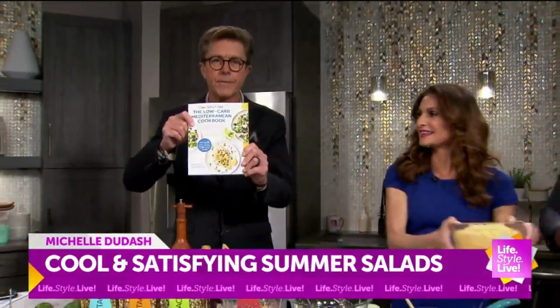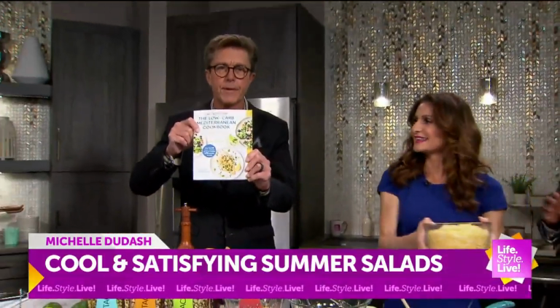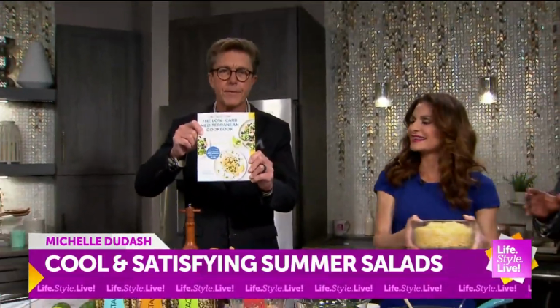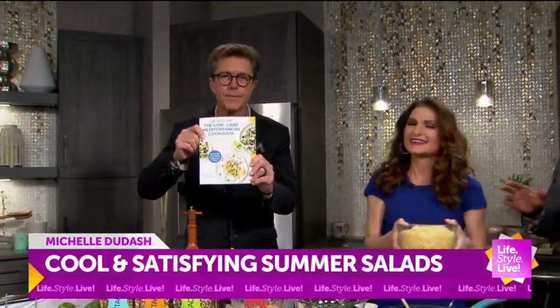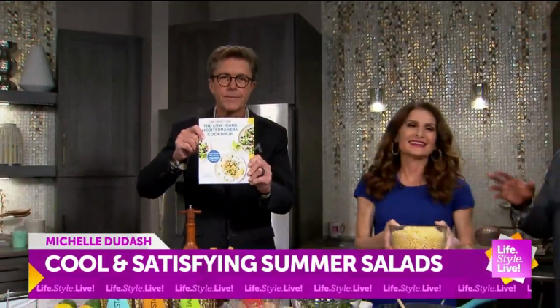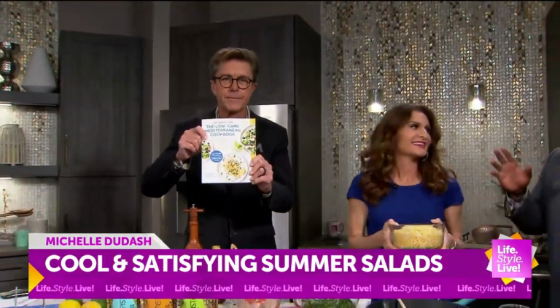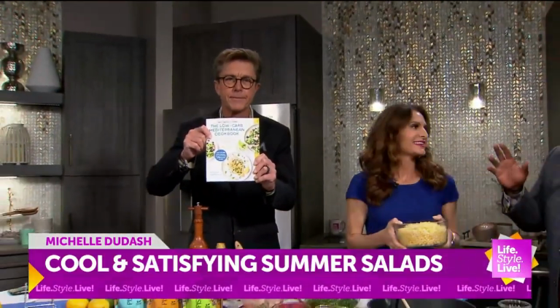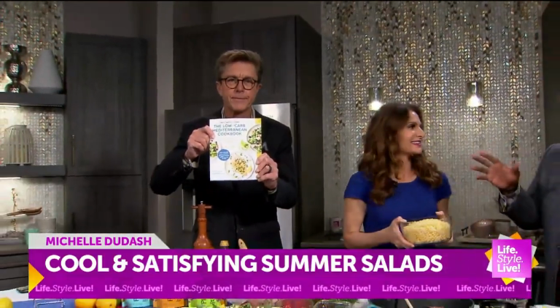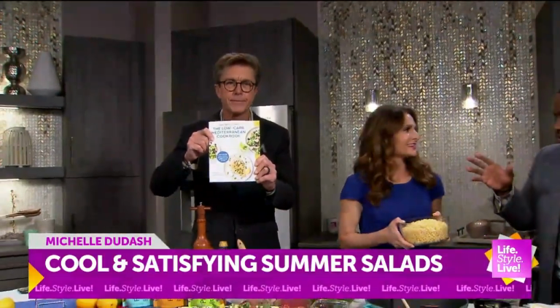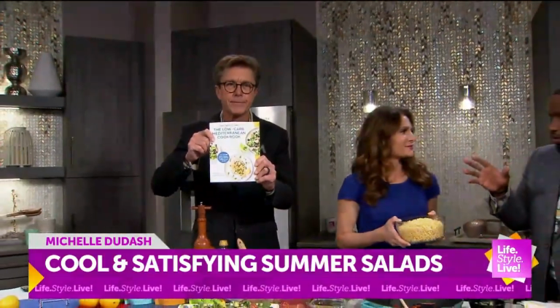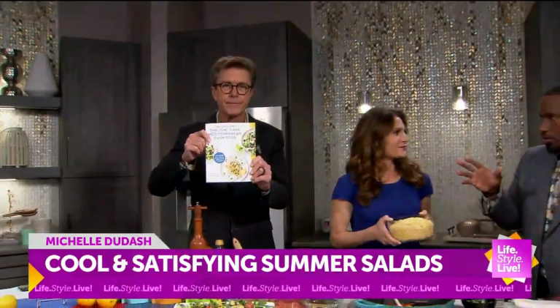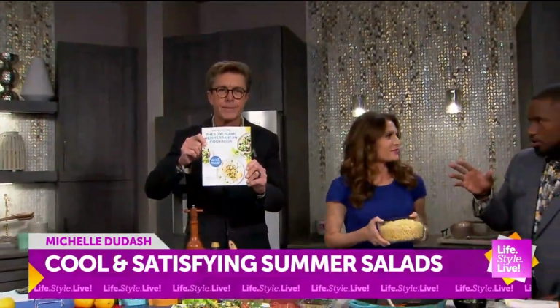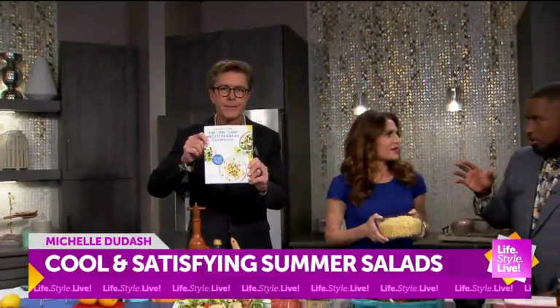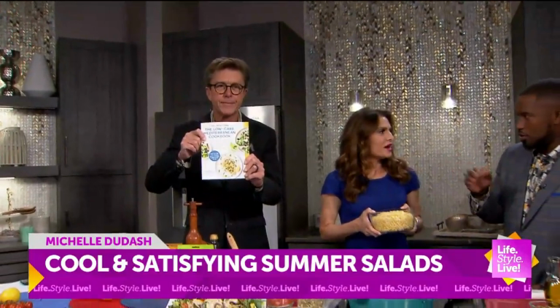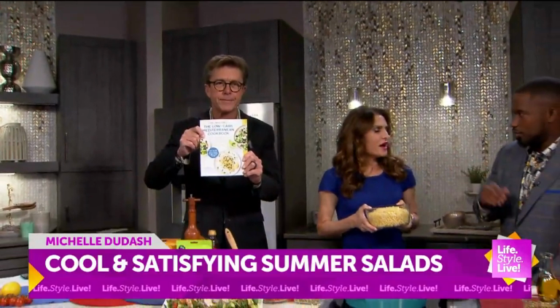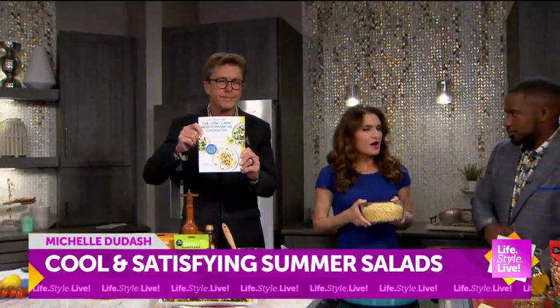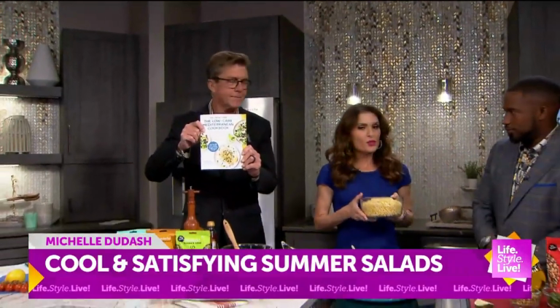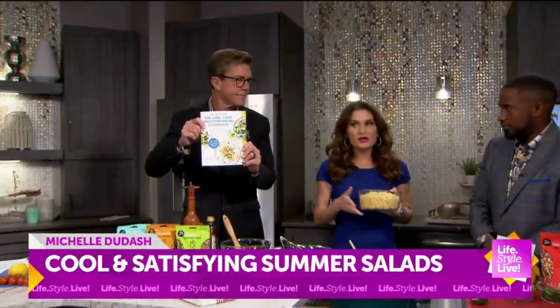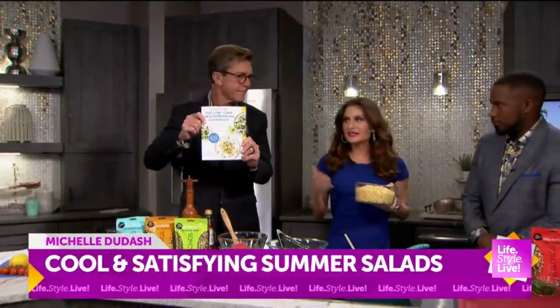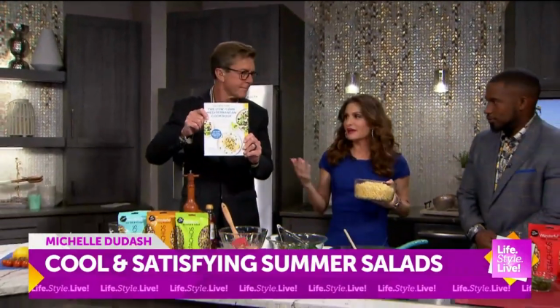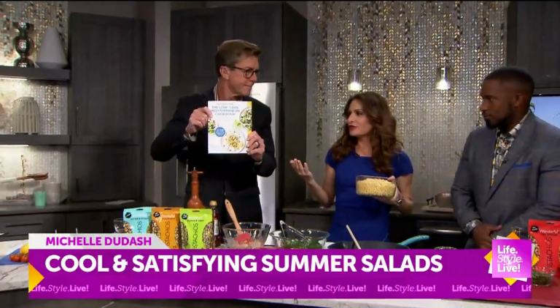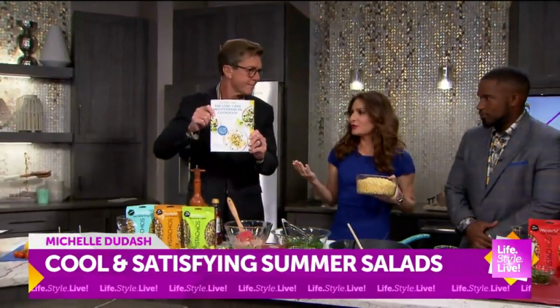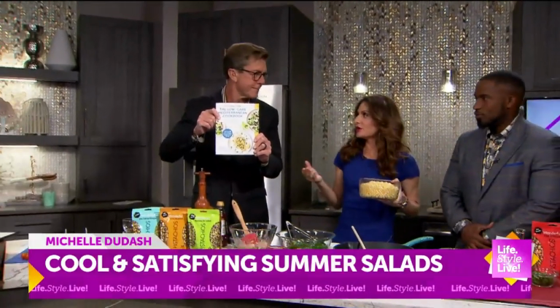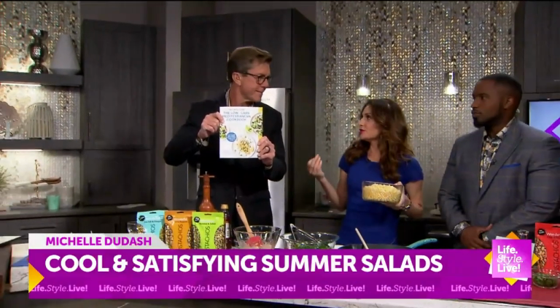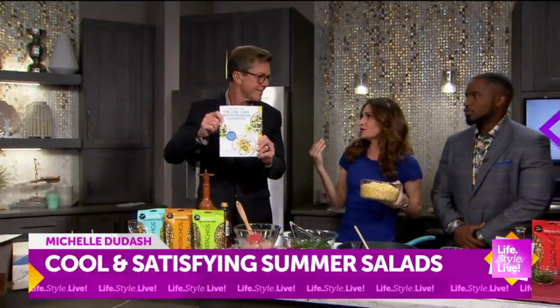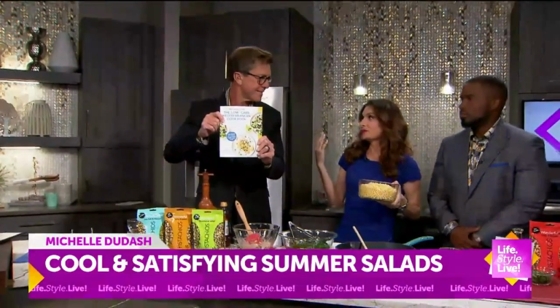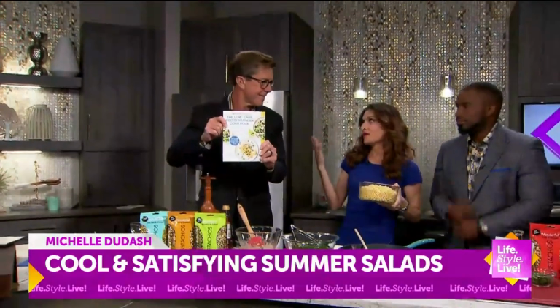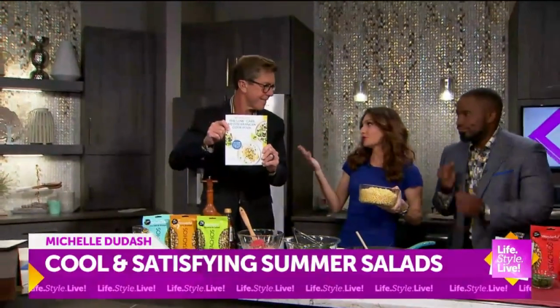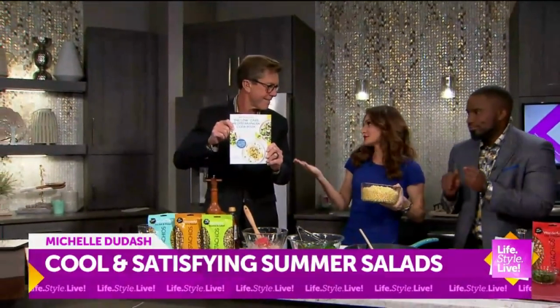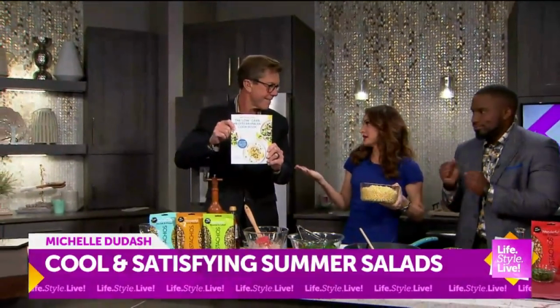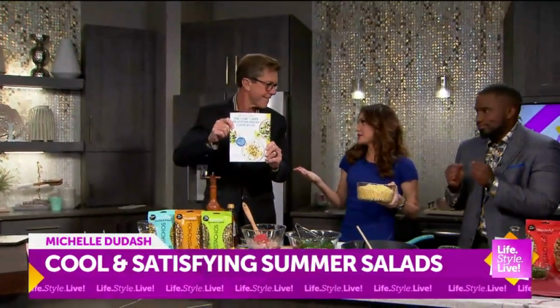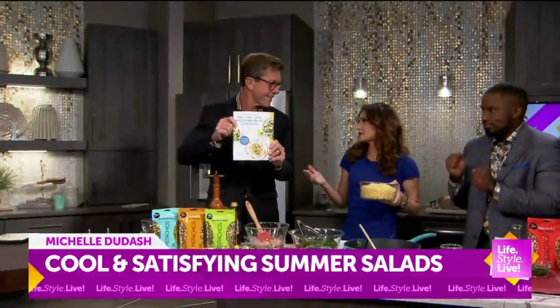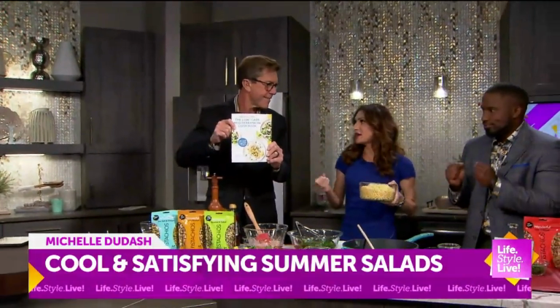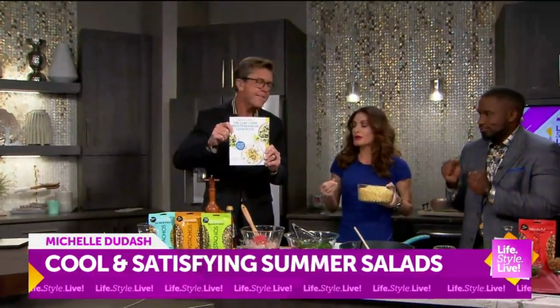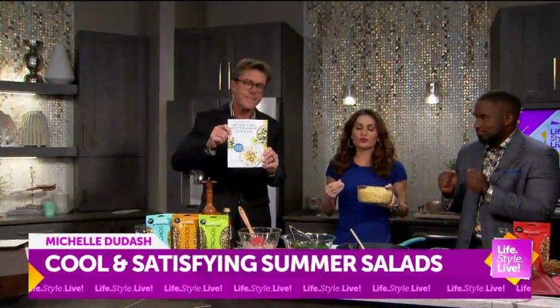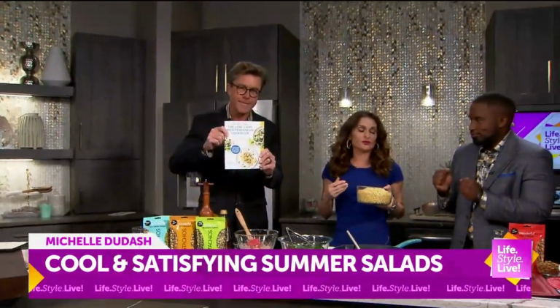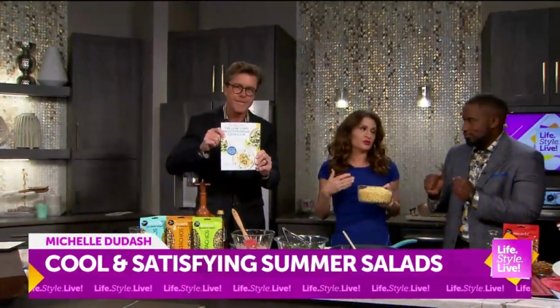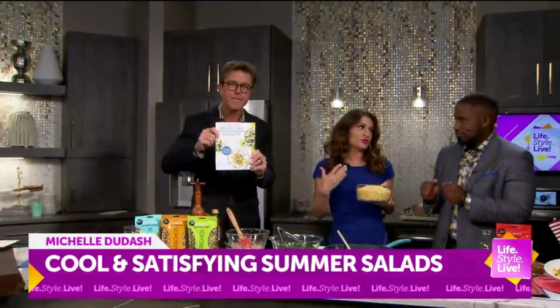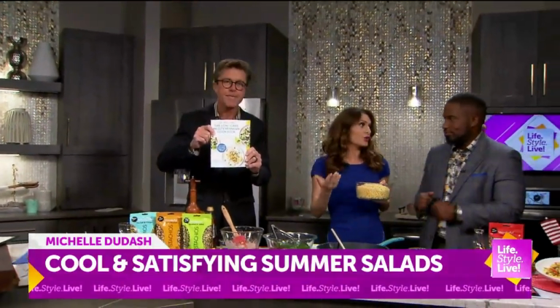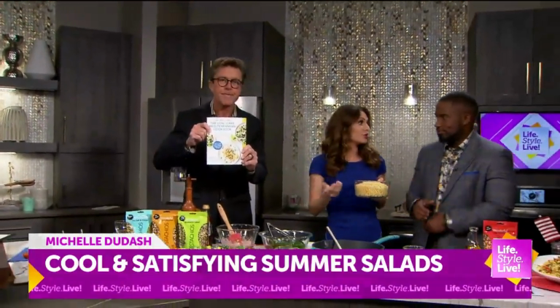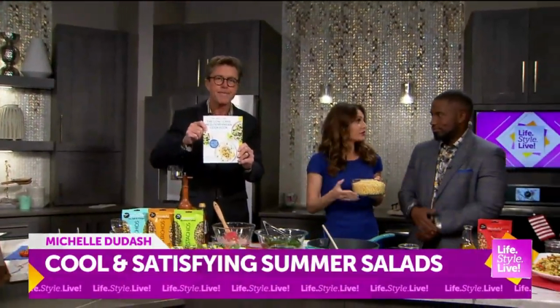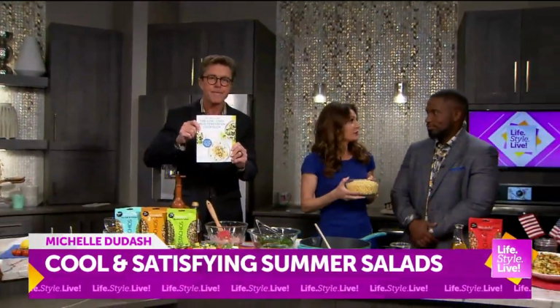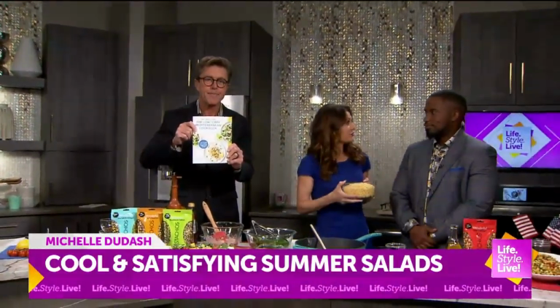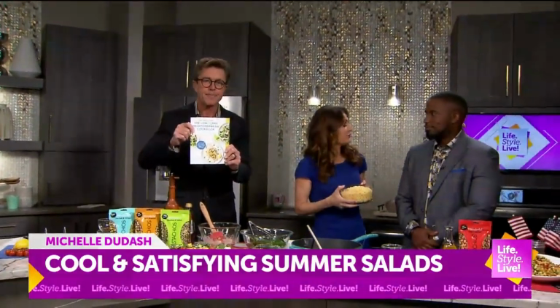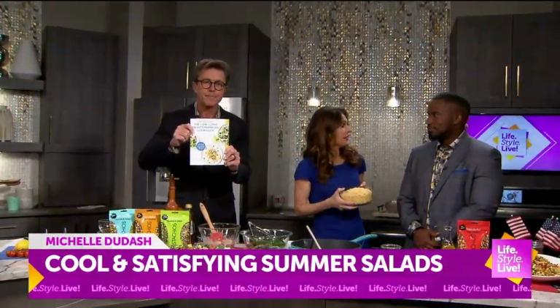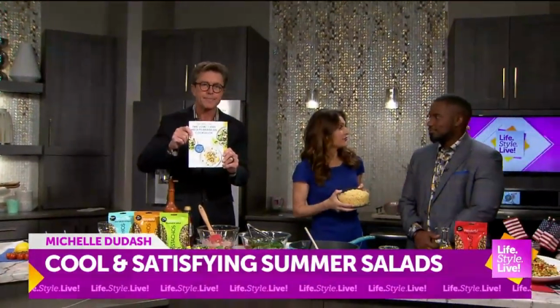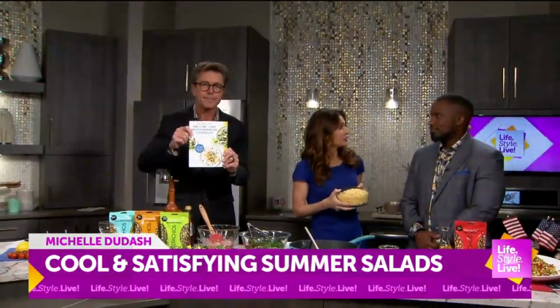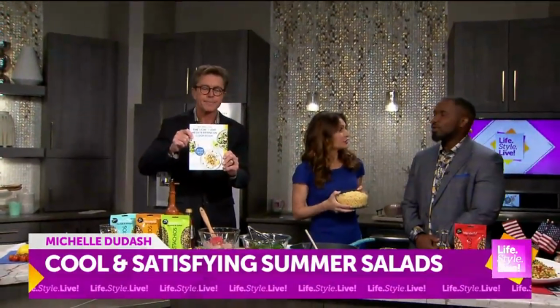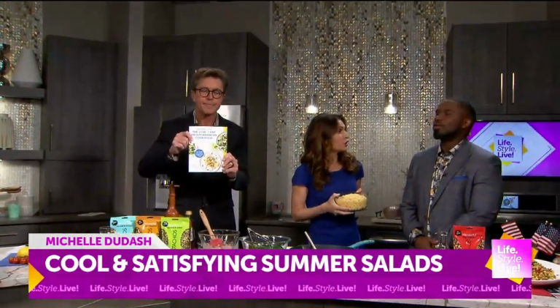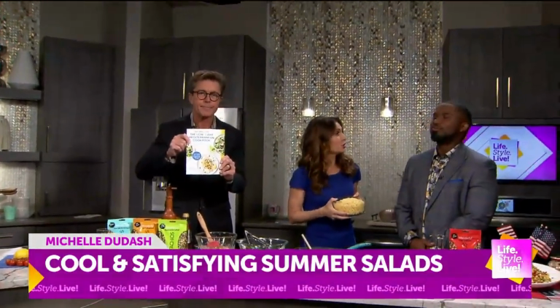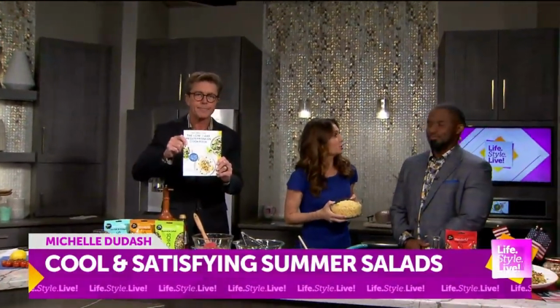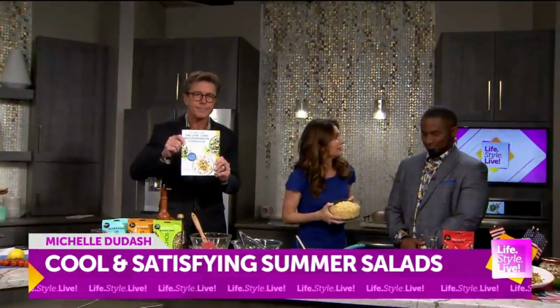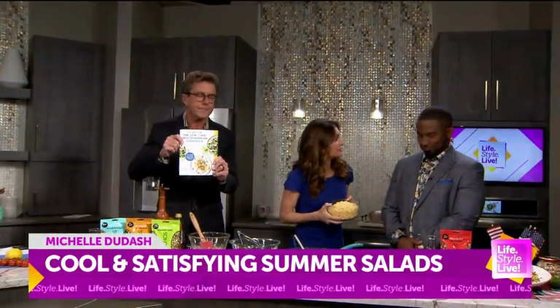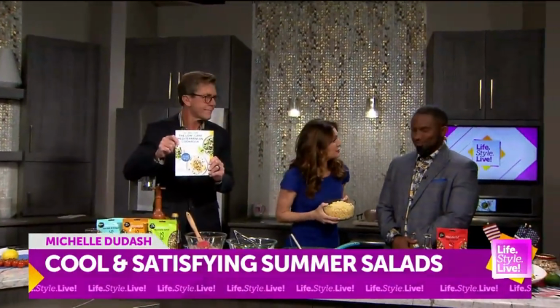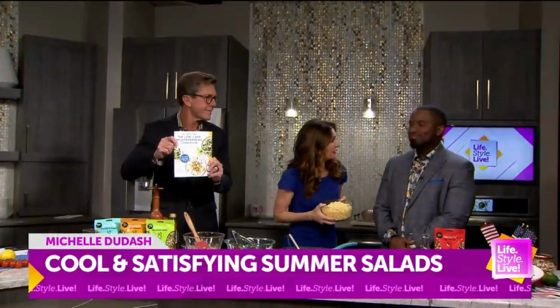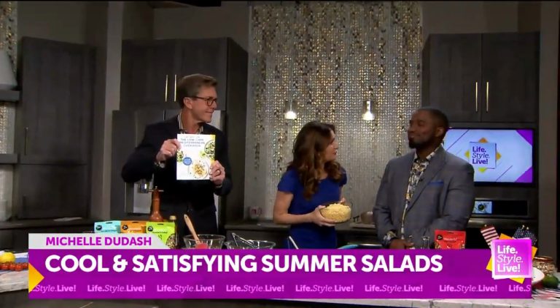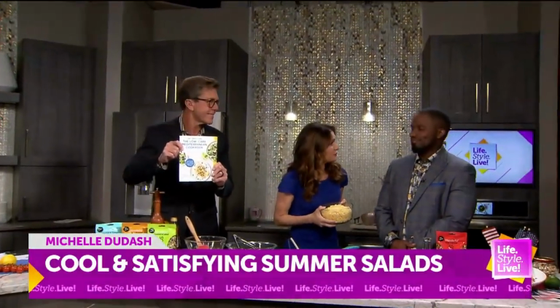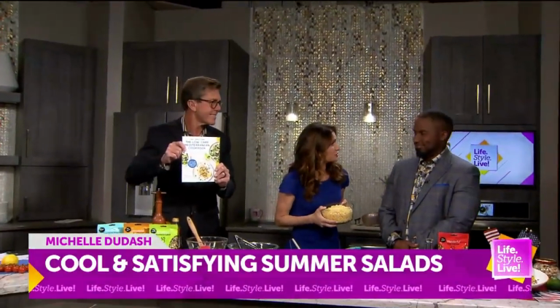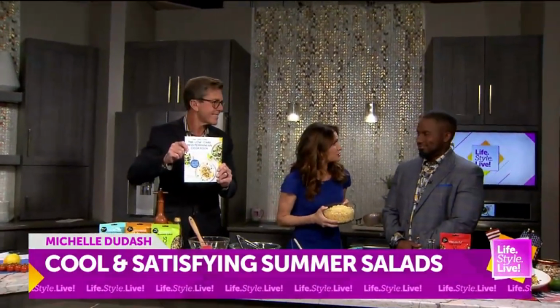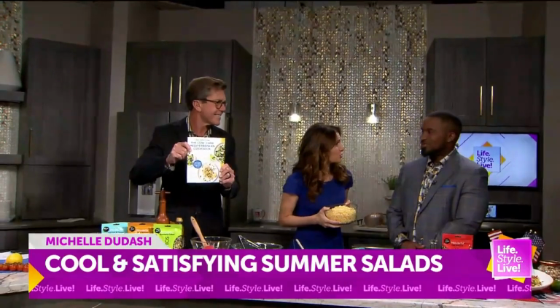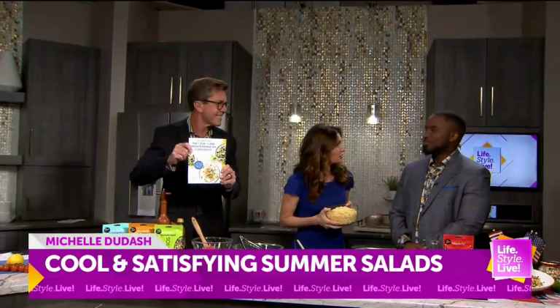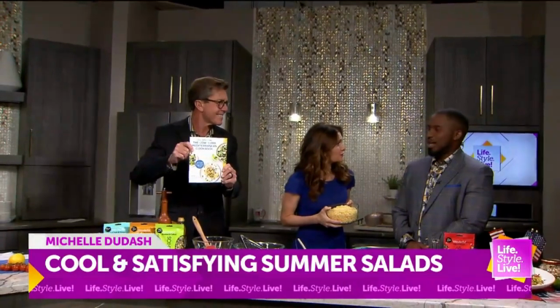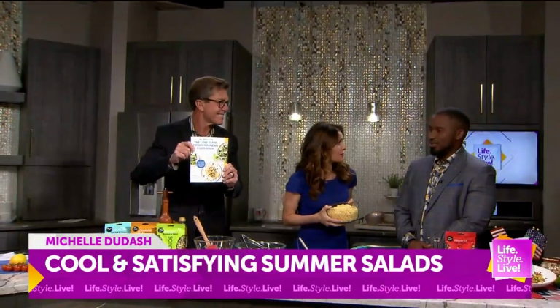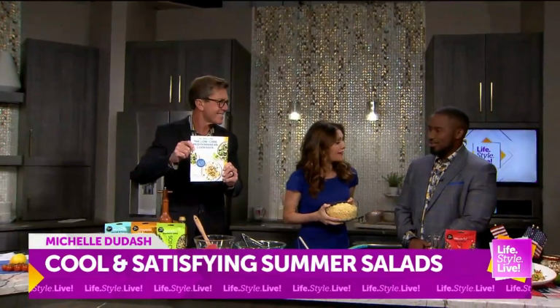Where can people get your book? Well, it's everywhere — of course Amazon. You can also order it from your favorite local independent bookstore as well.